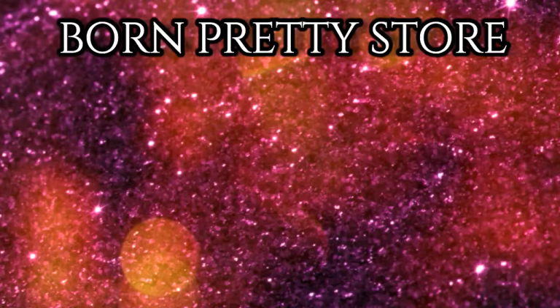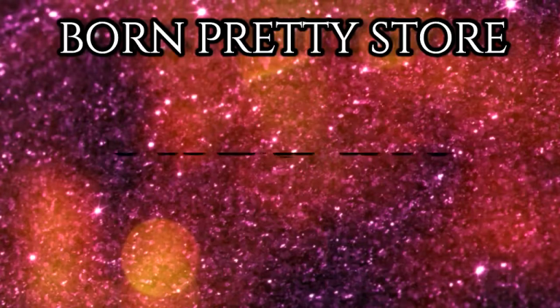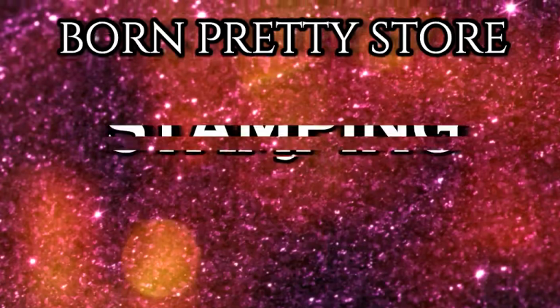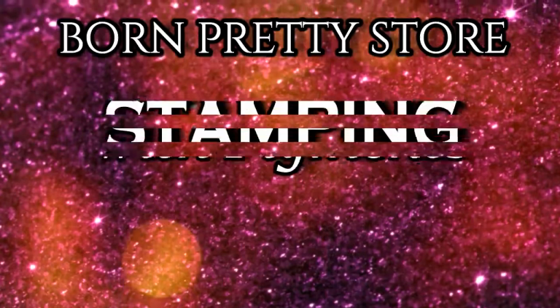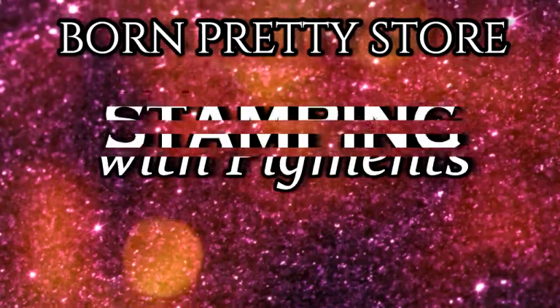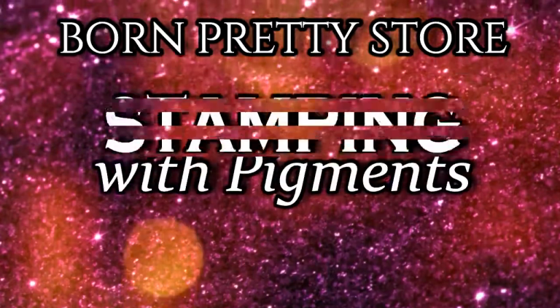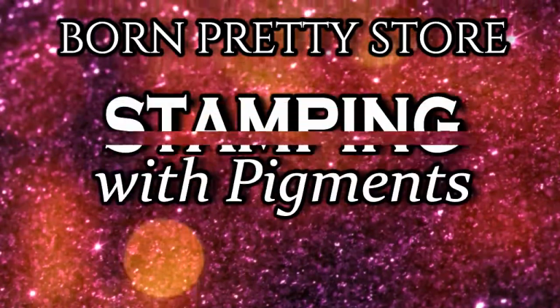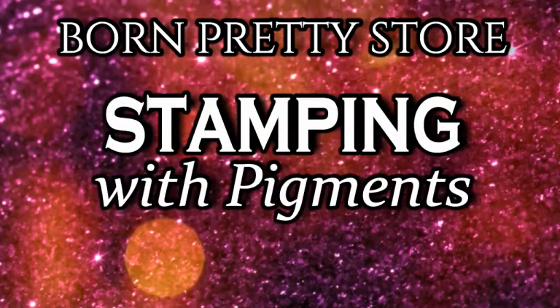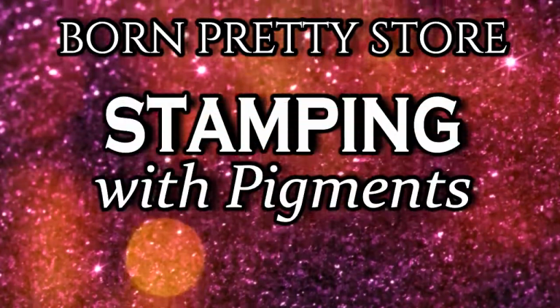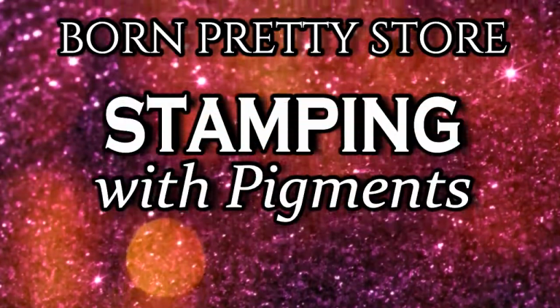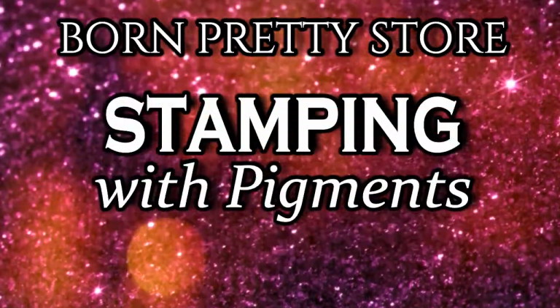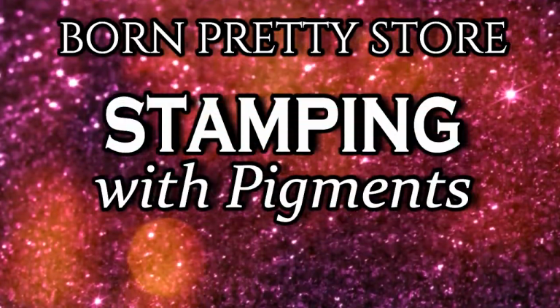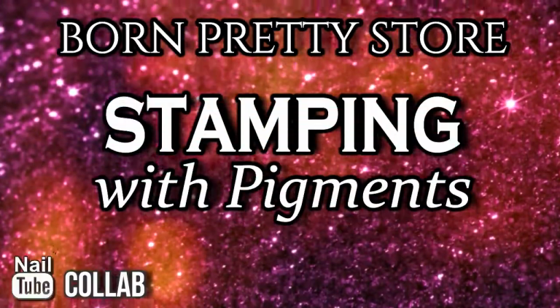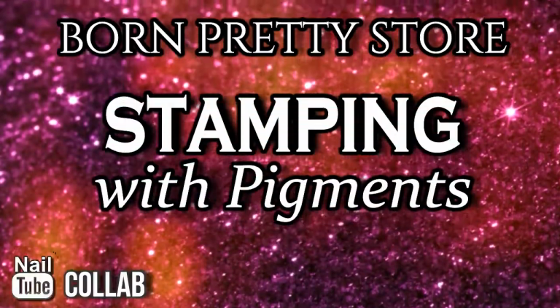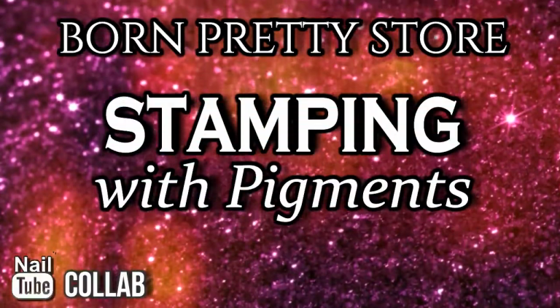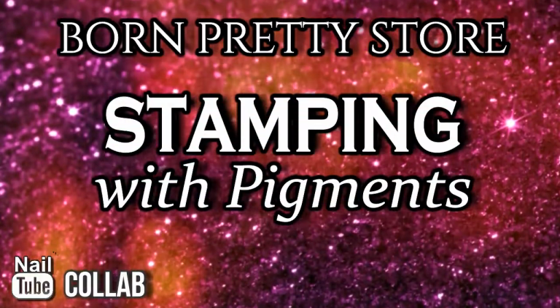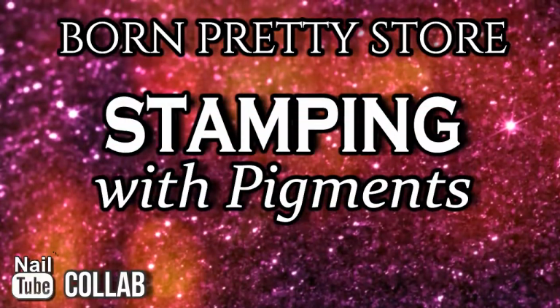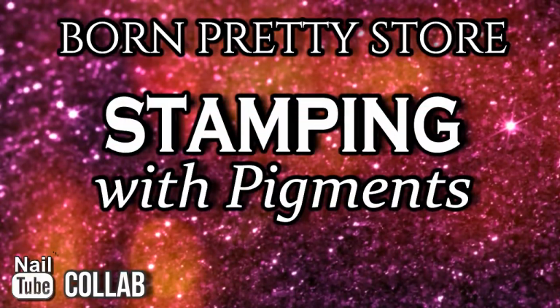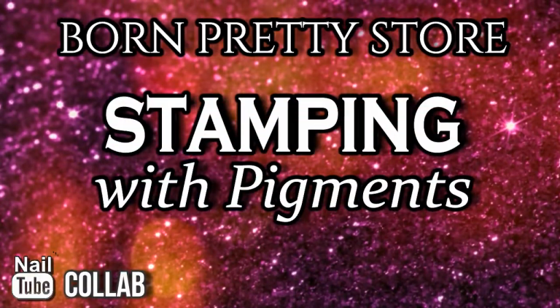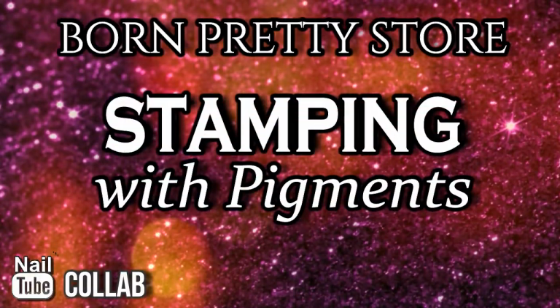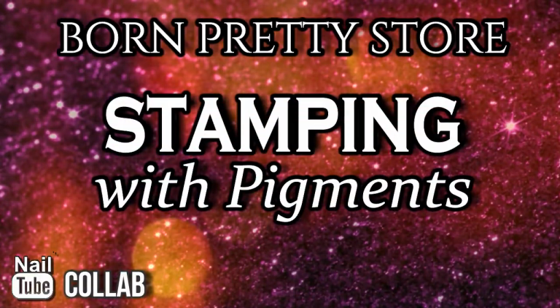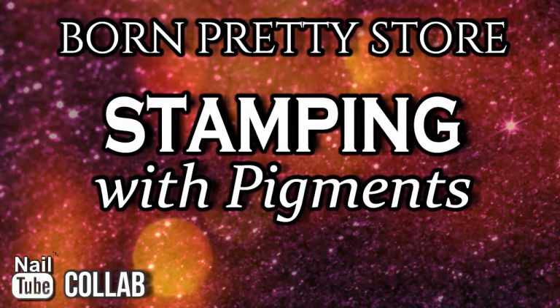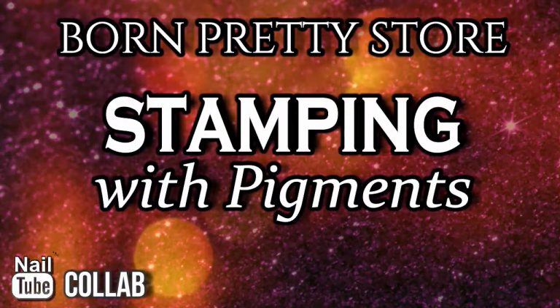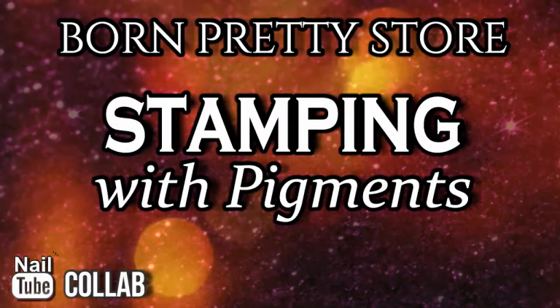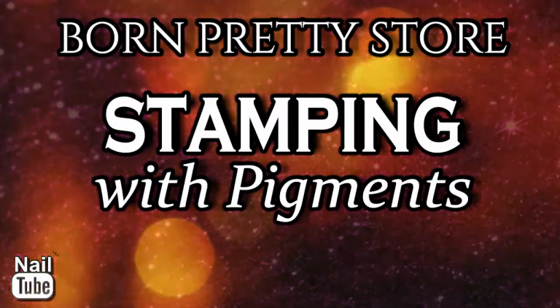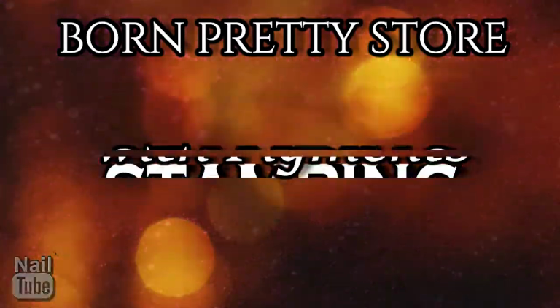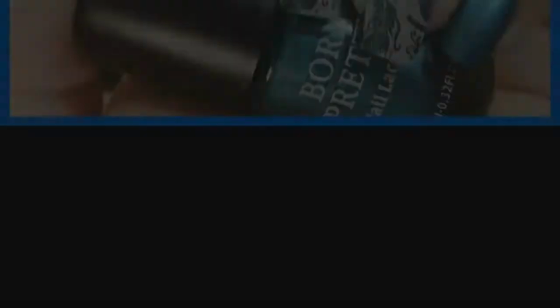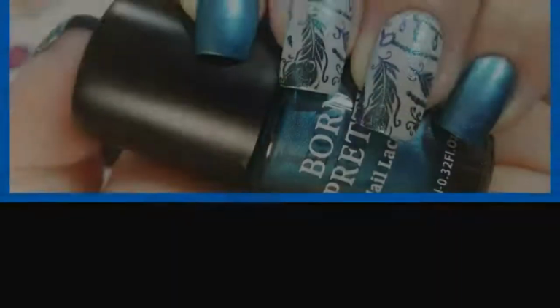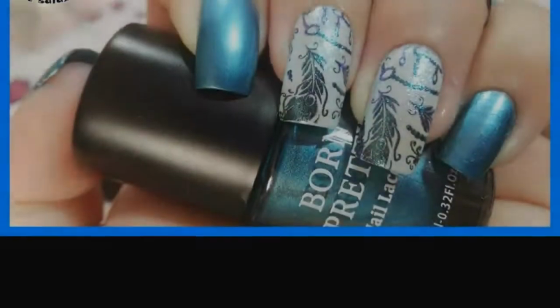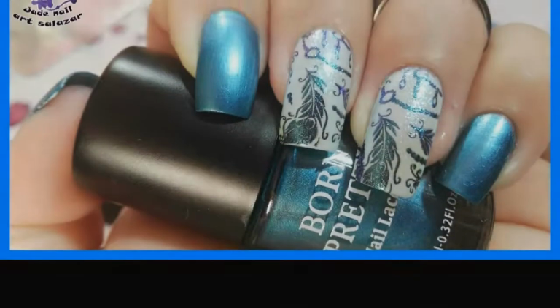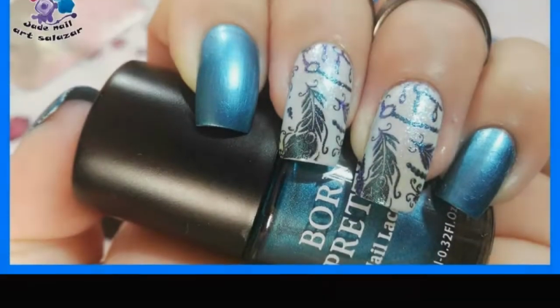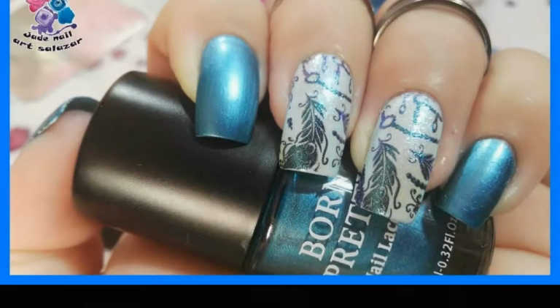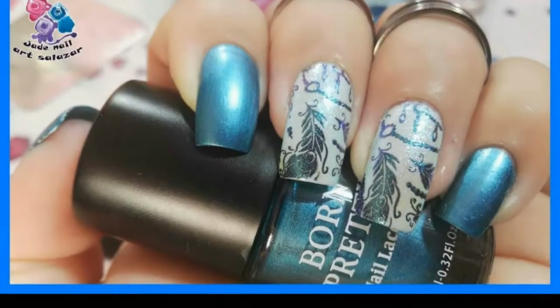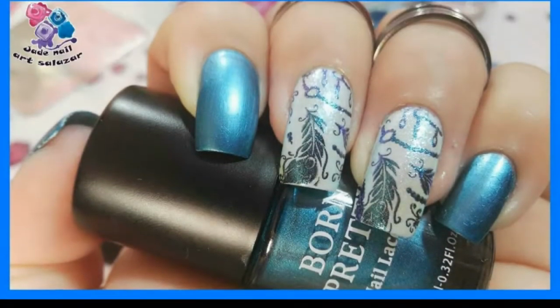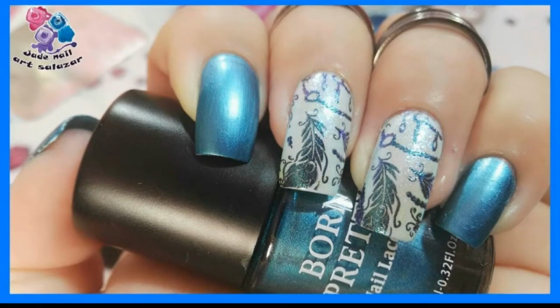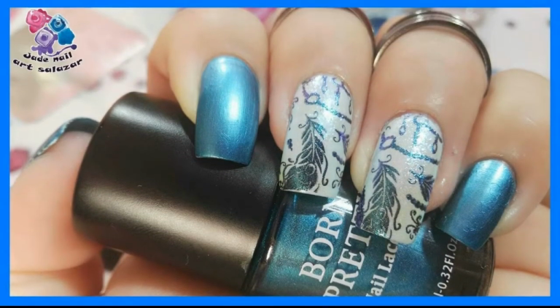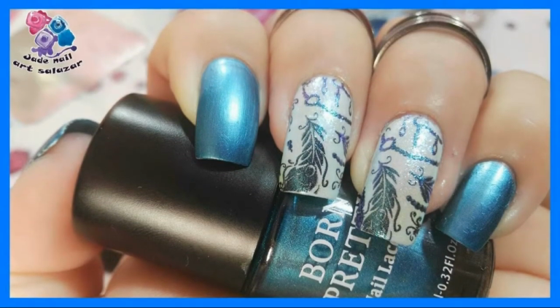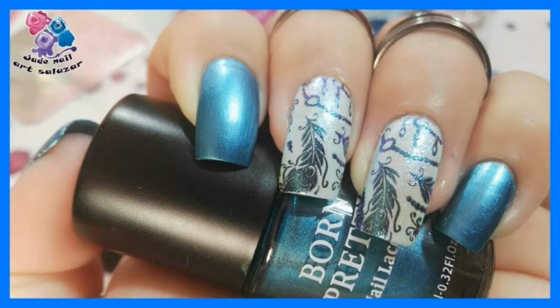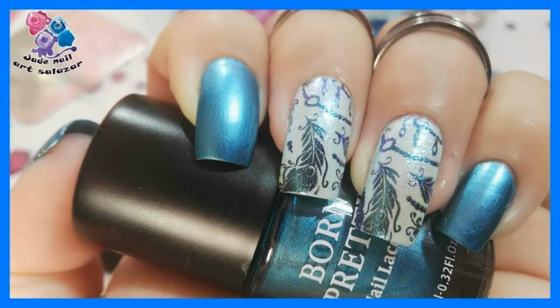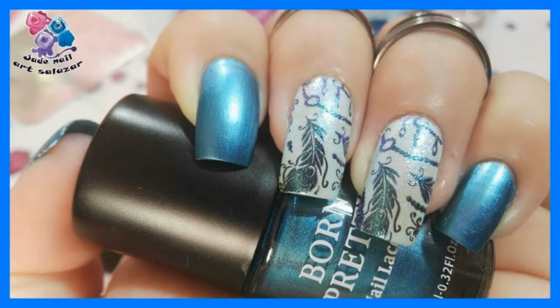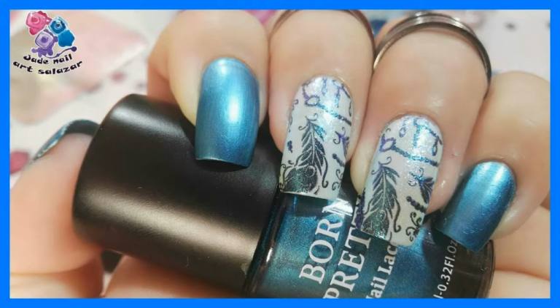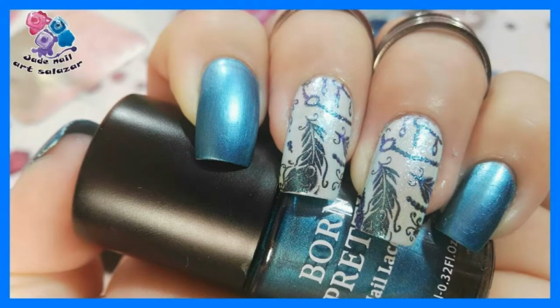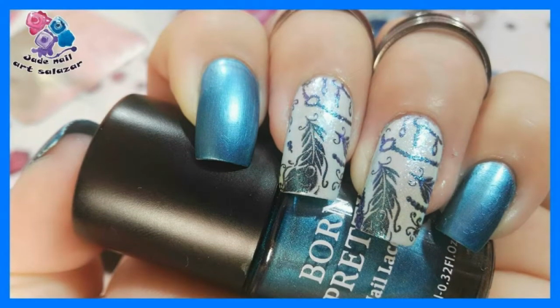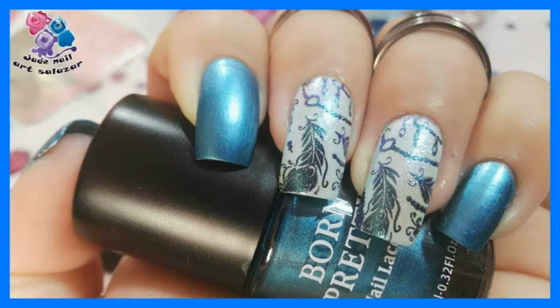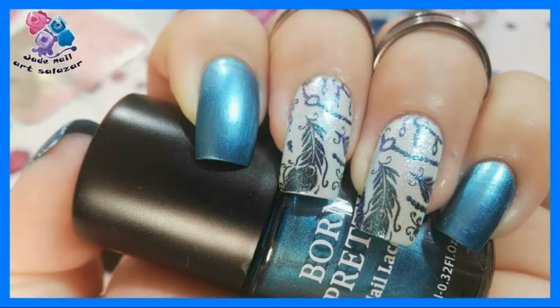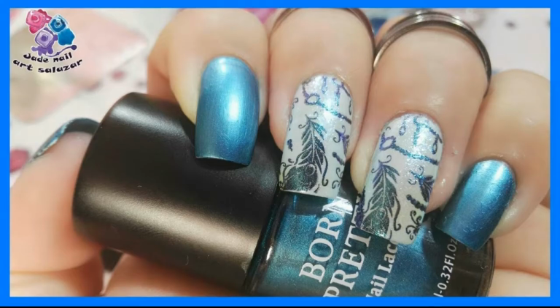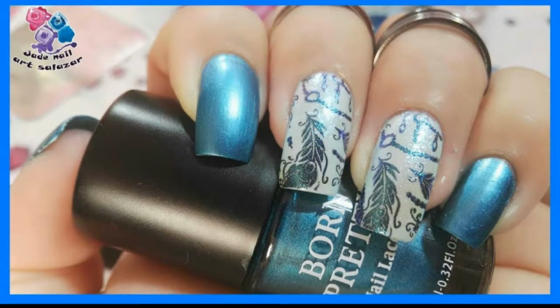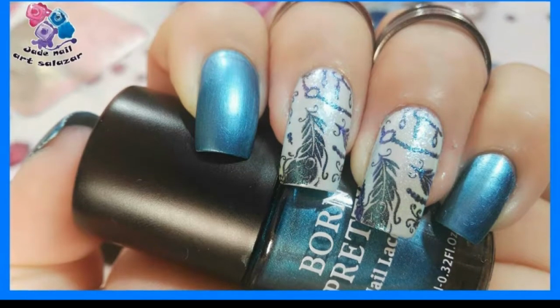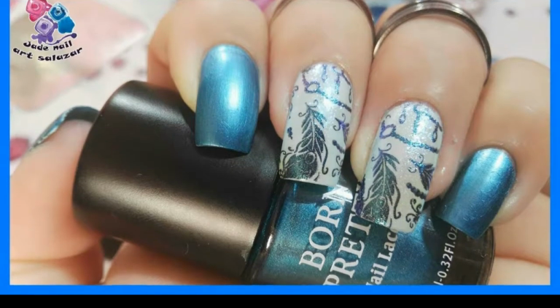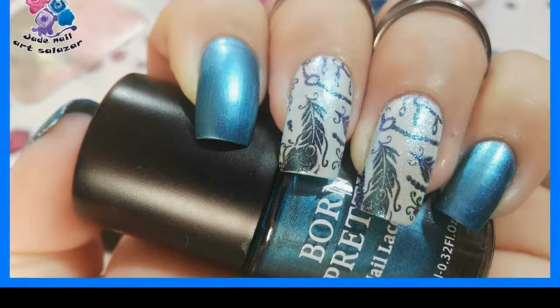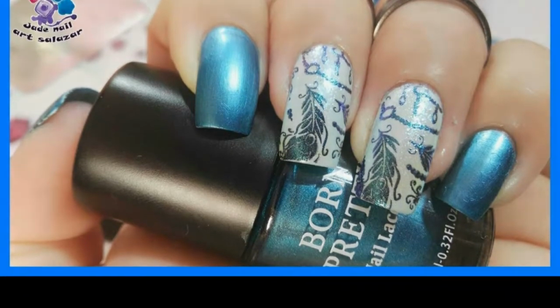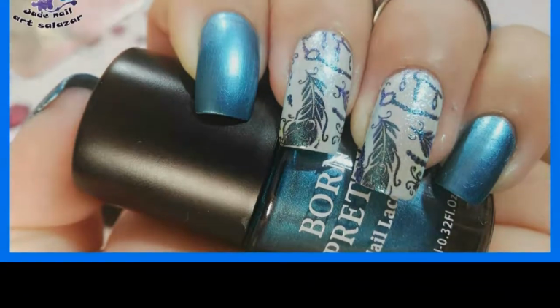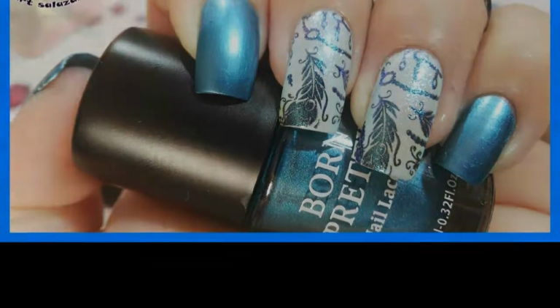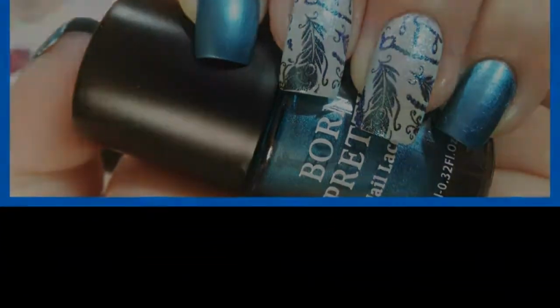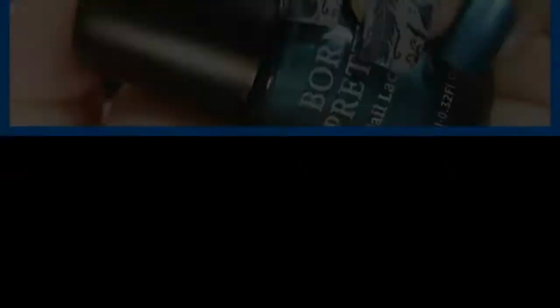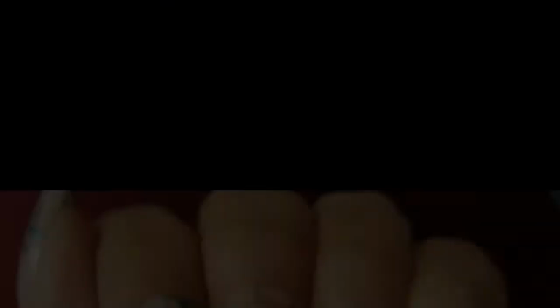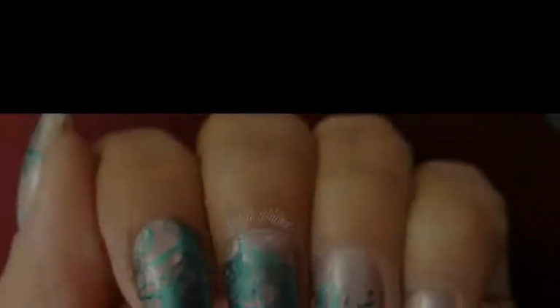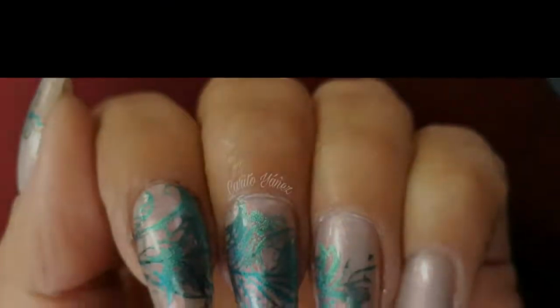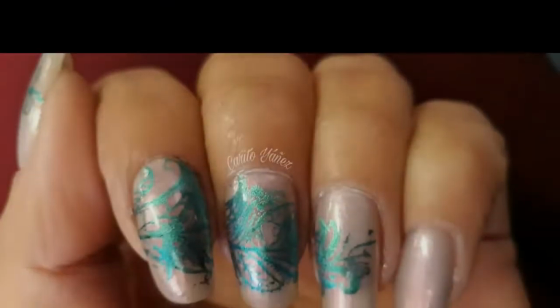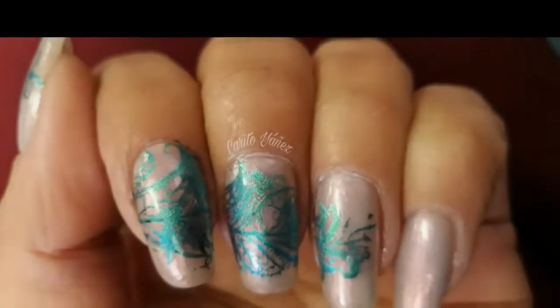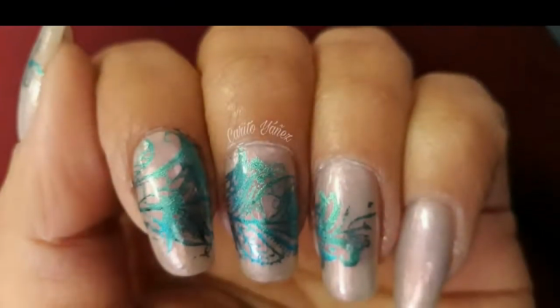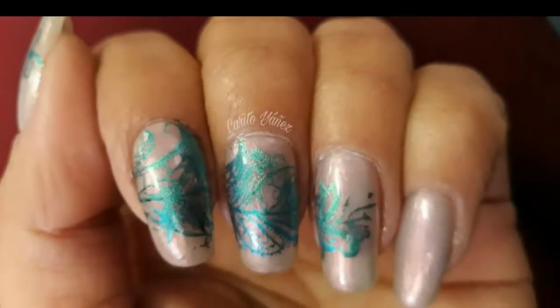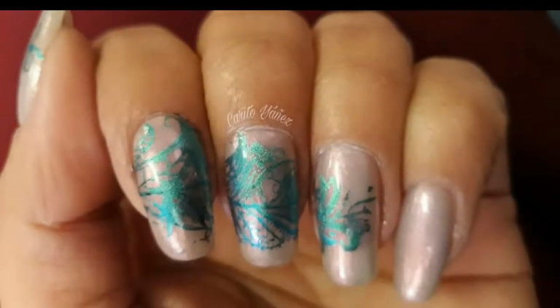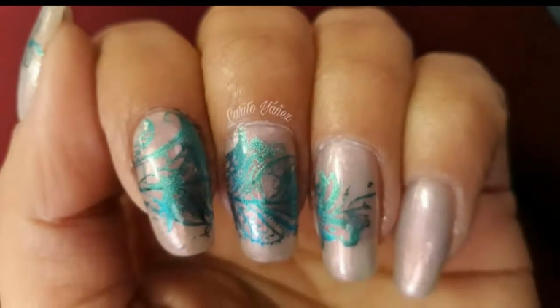Hi, it's Jennie, welcome to La Jennie 21 Nails. Today I'm back with my nail tube friends and we're sharing a technique that we're learning to do: stamping with pigments.